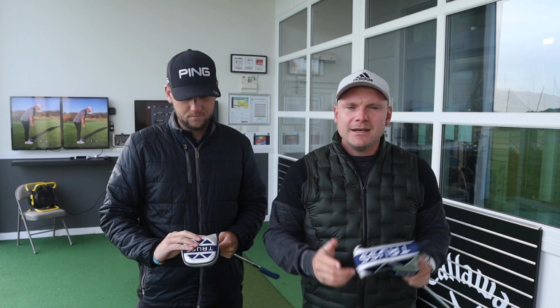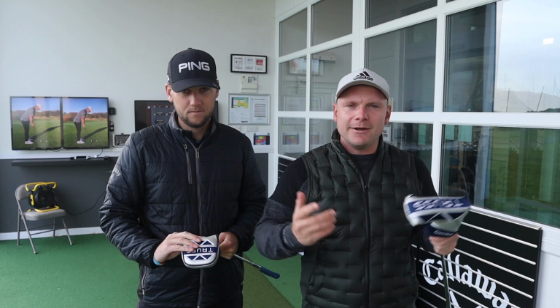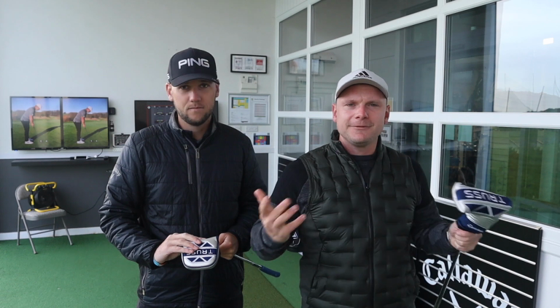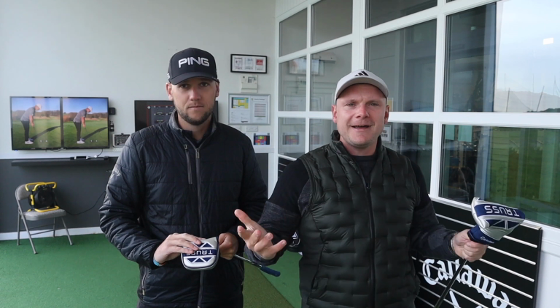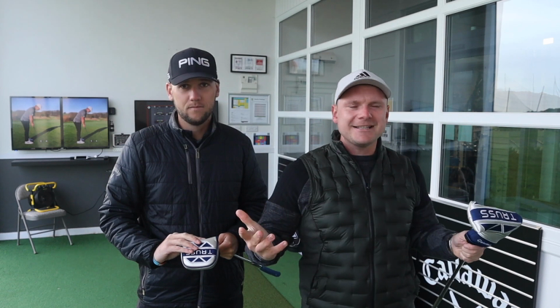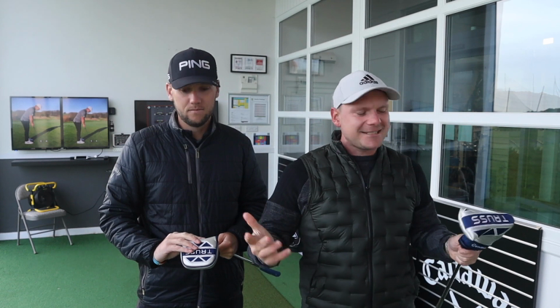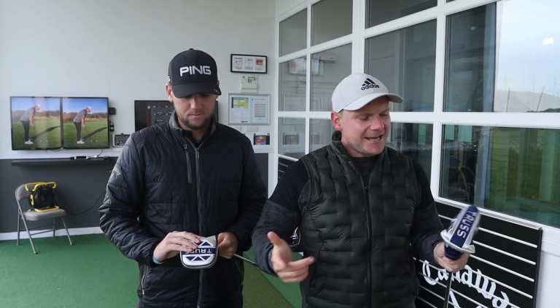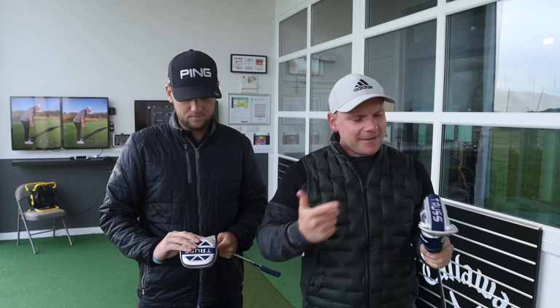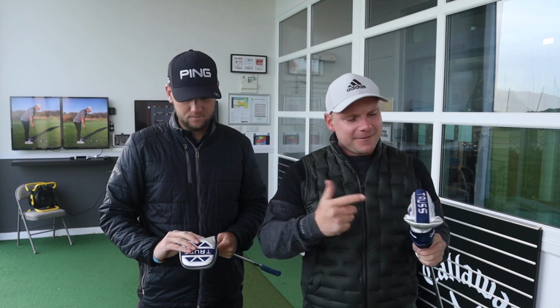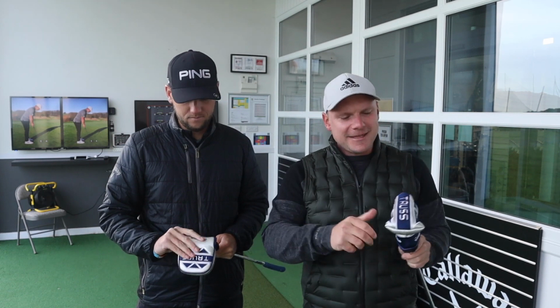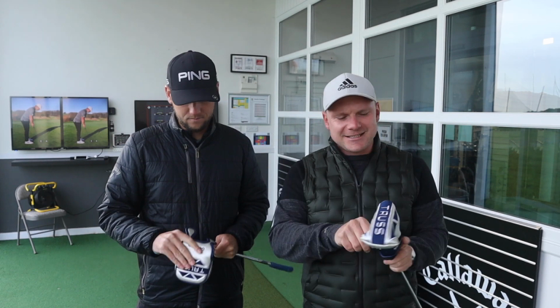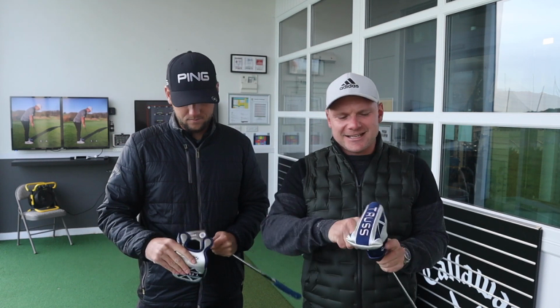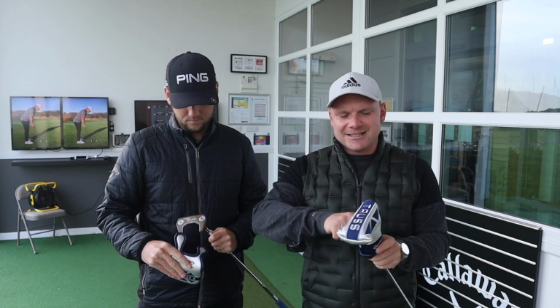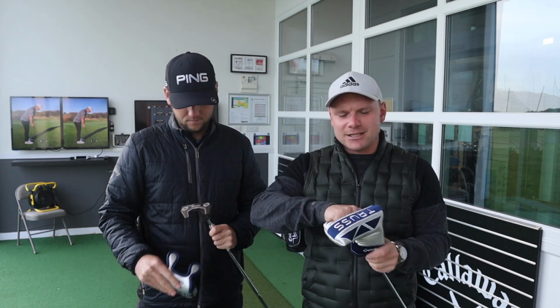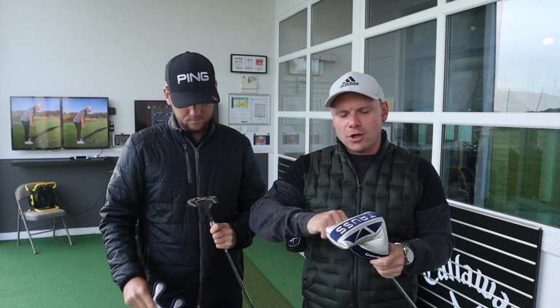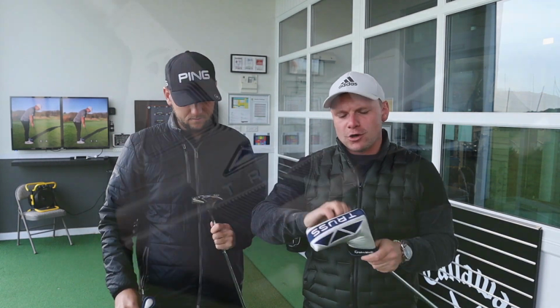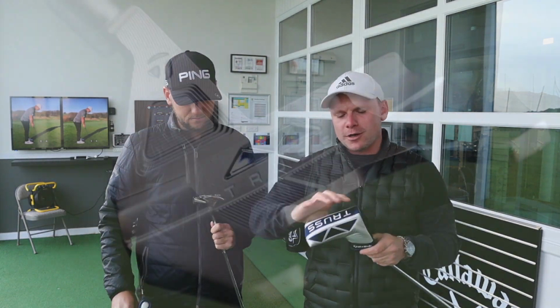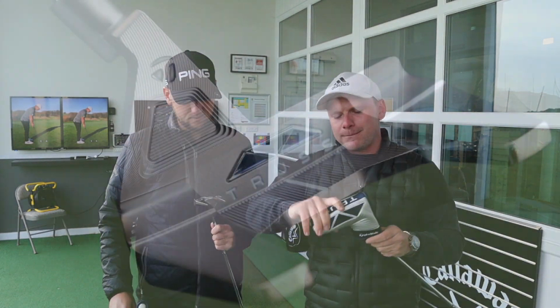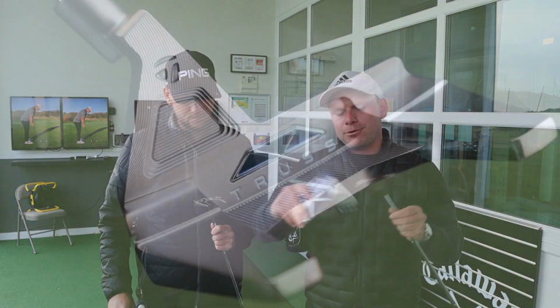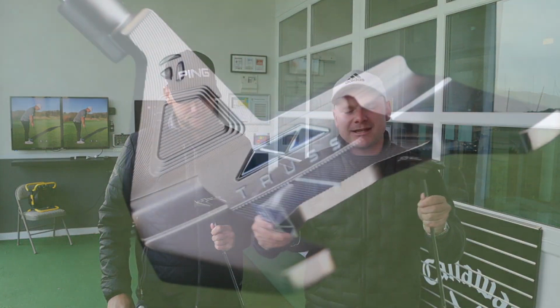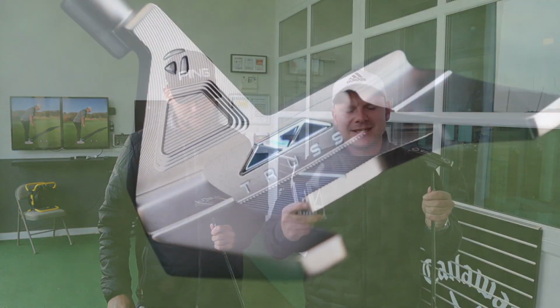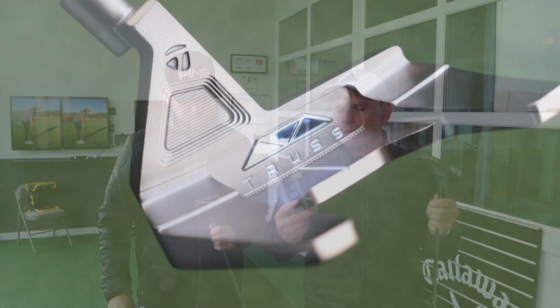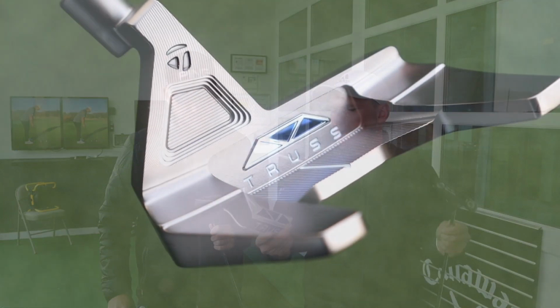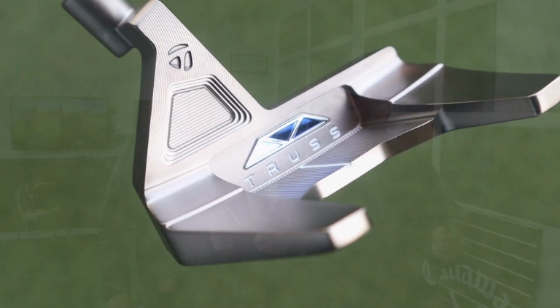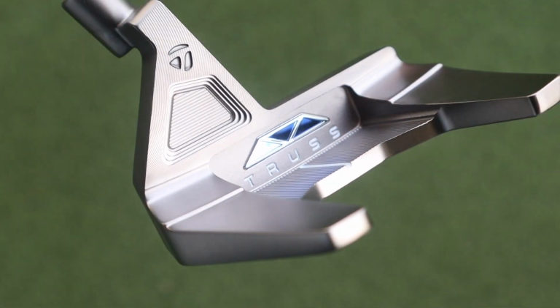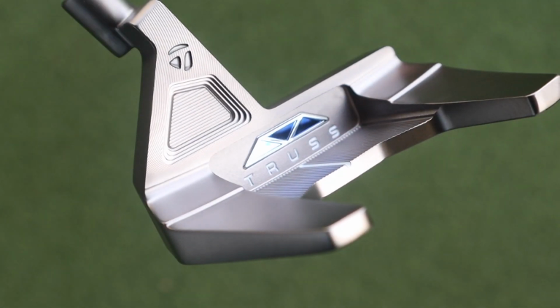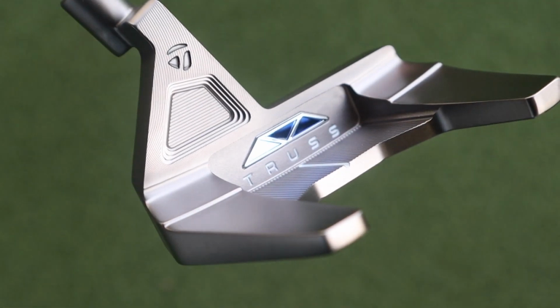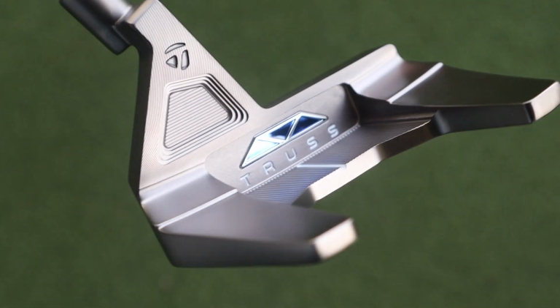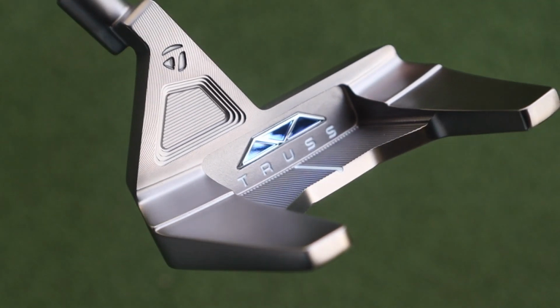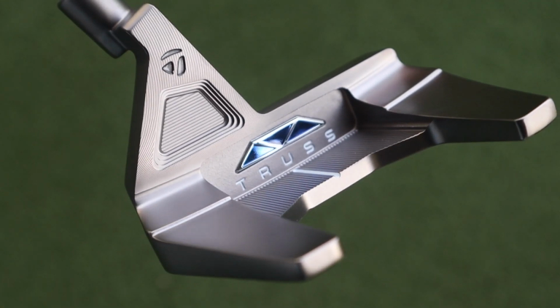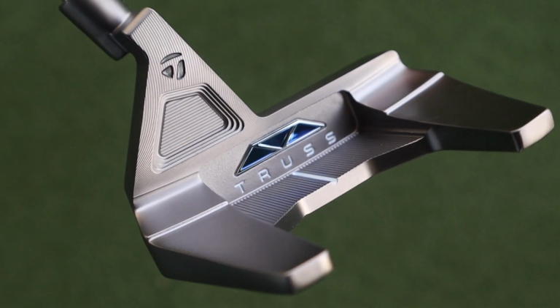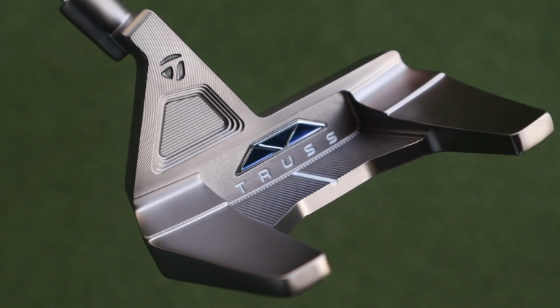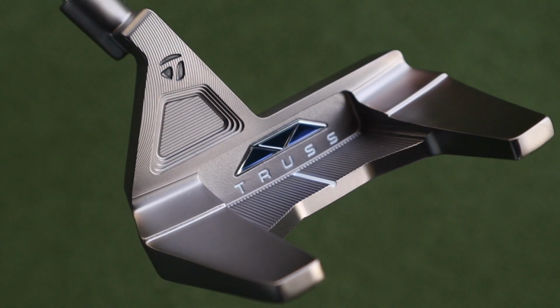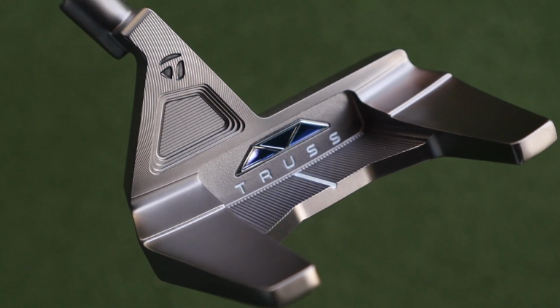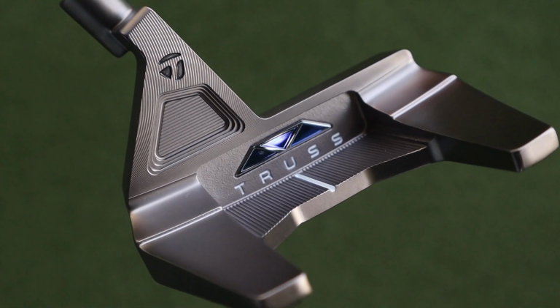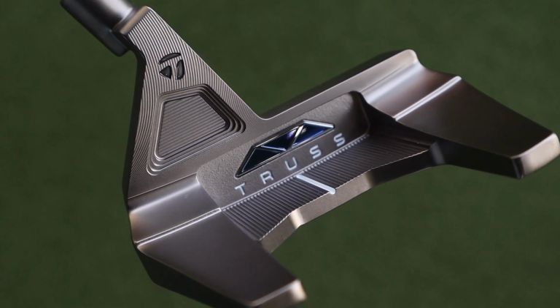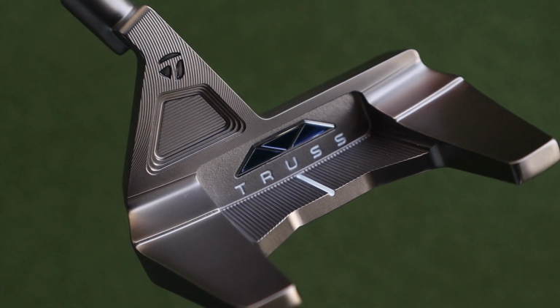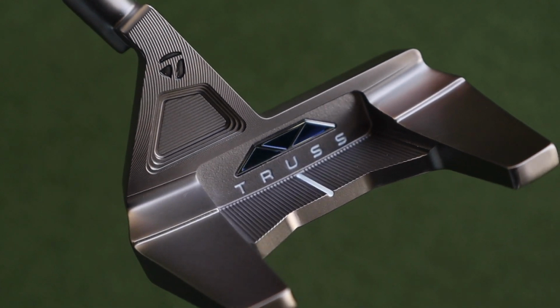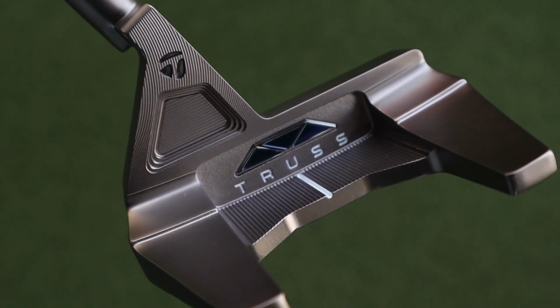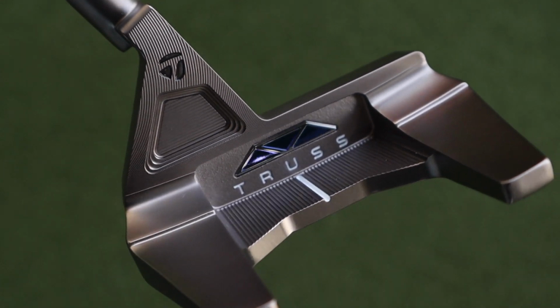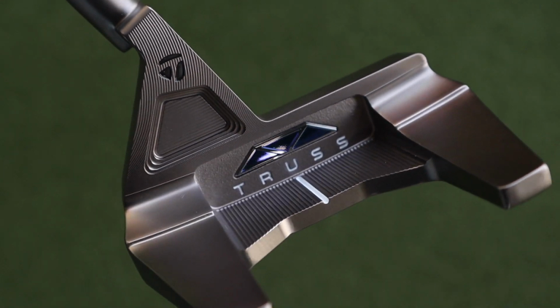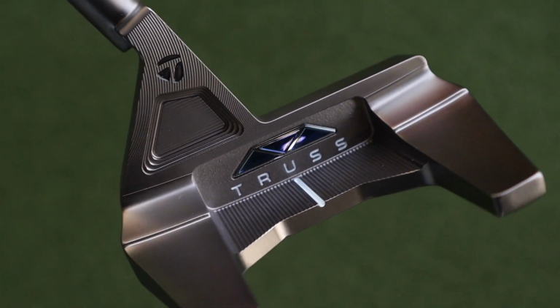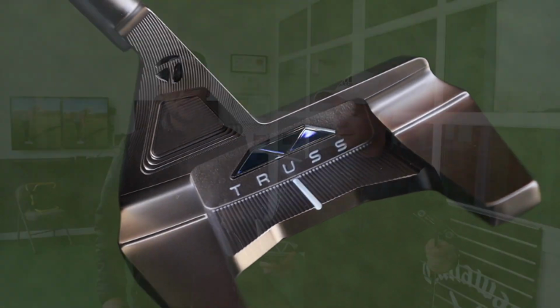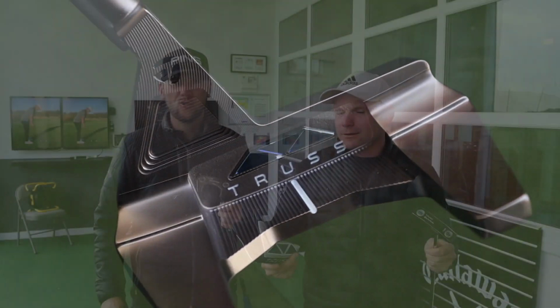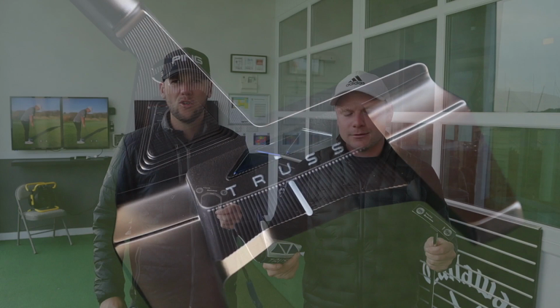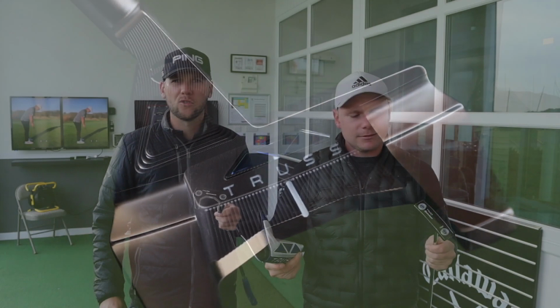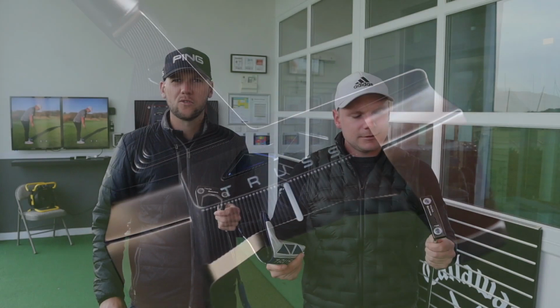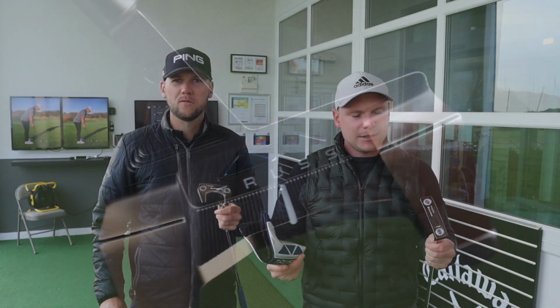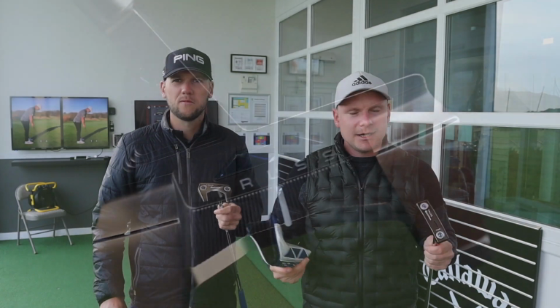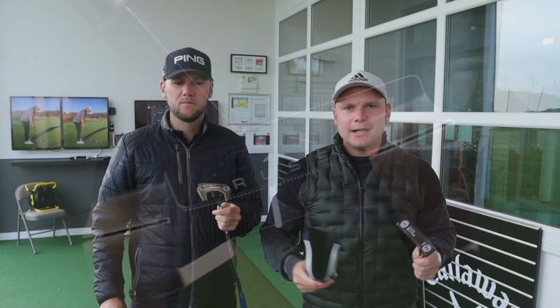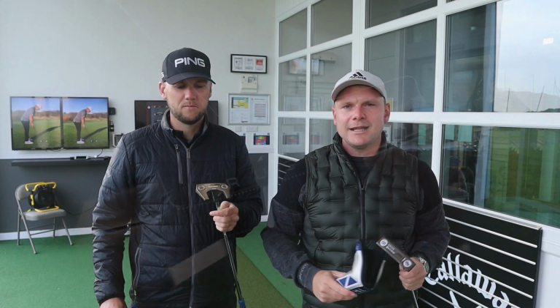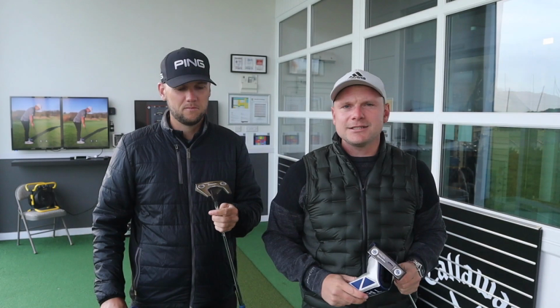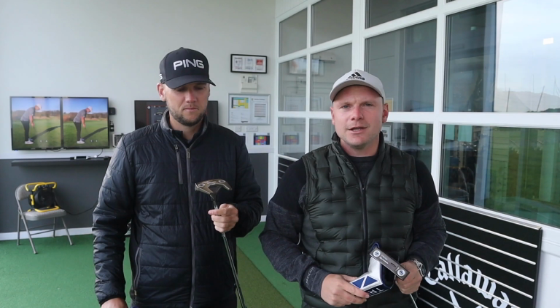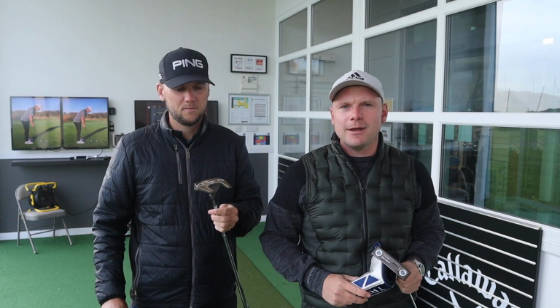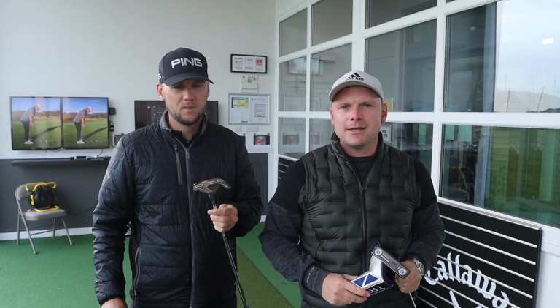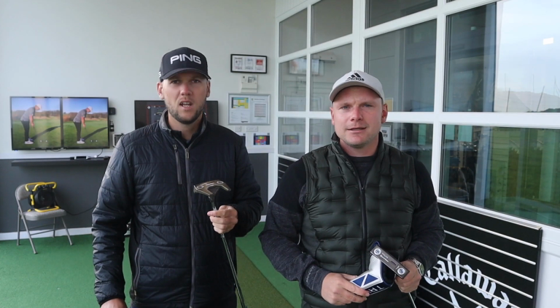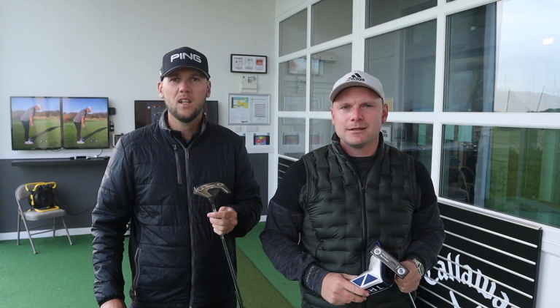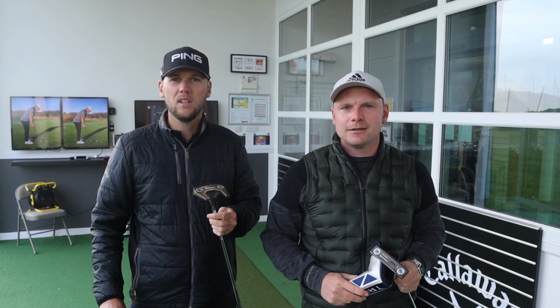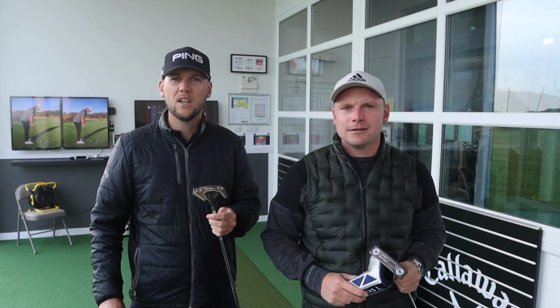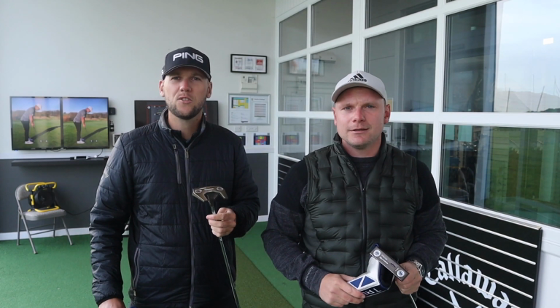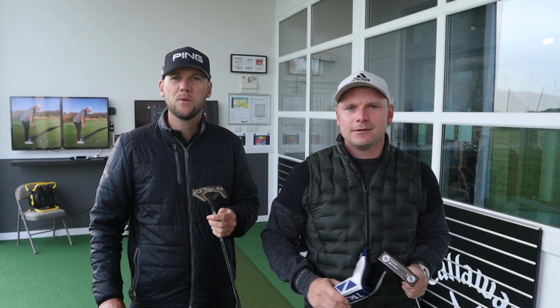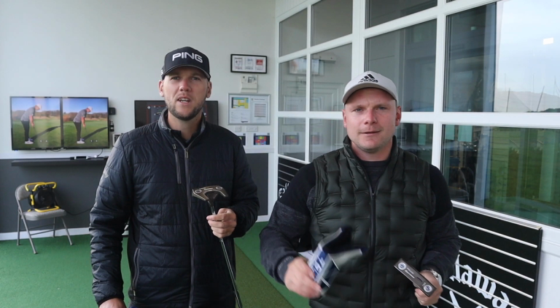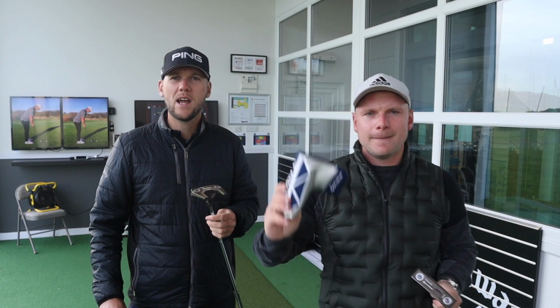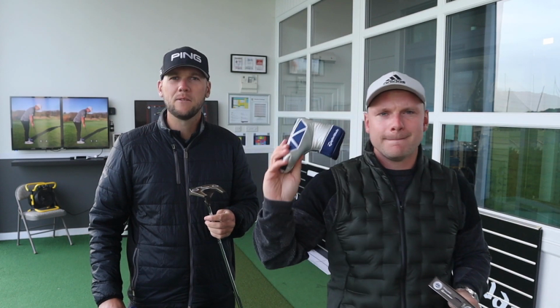Now it's fair to say that these things look pretty weird. The brand new tailor-made truss. Let's do it, and let's do it now.